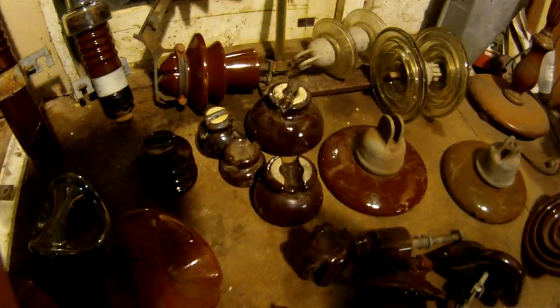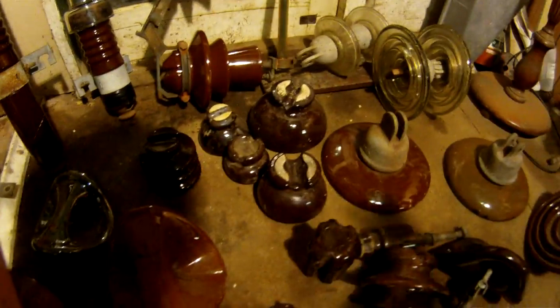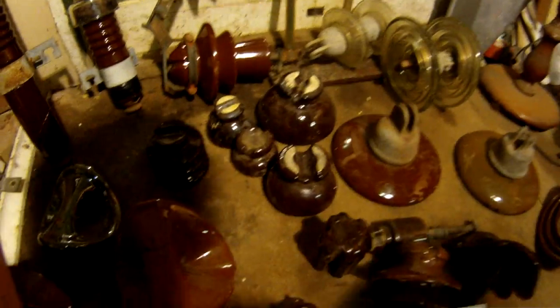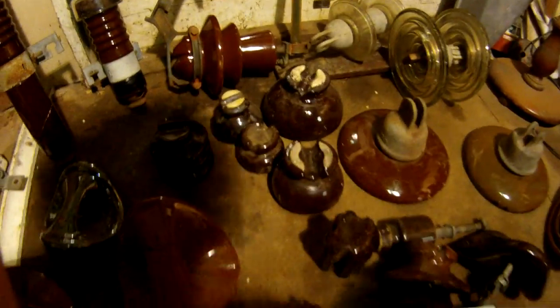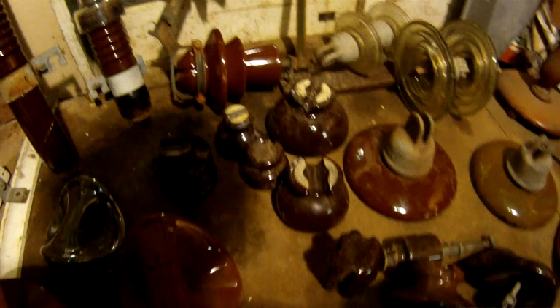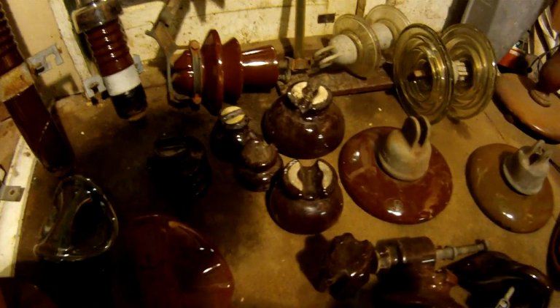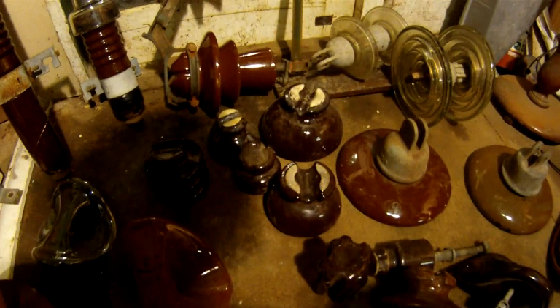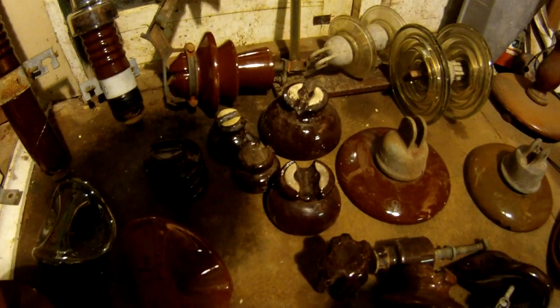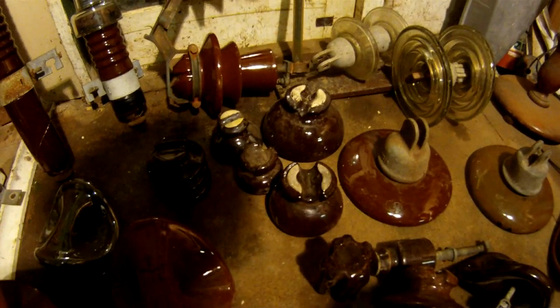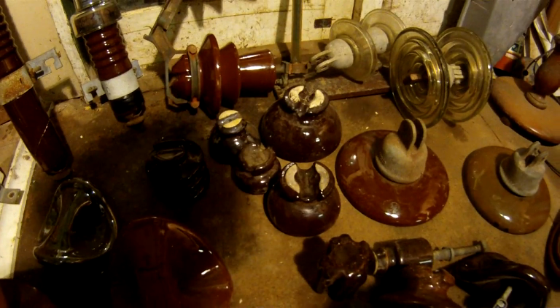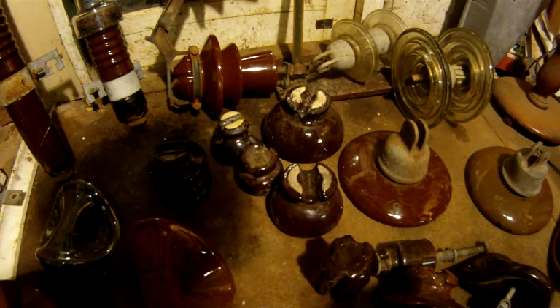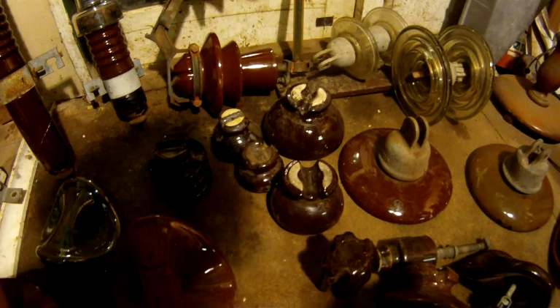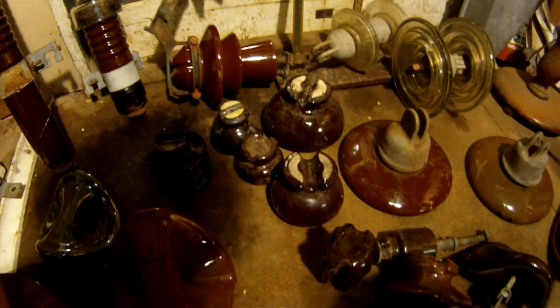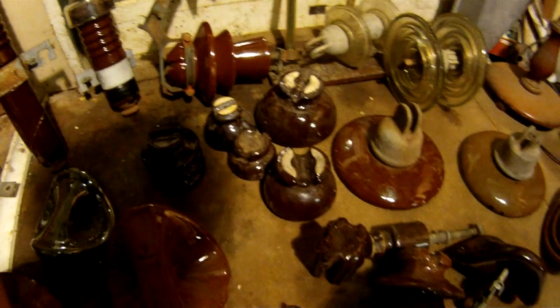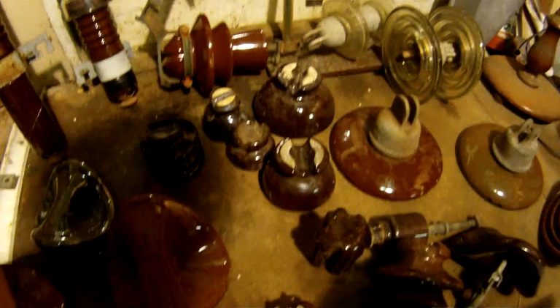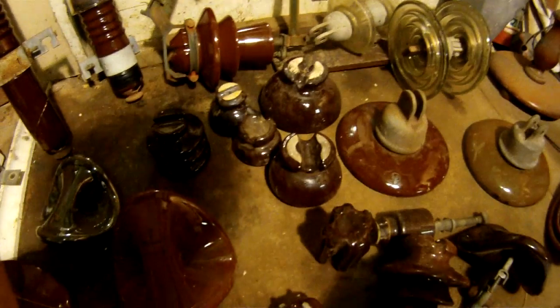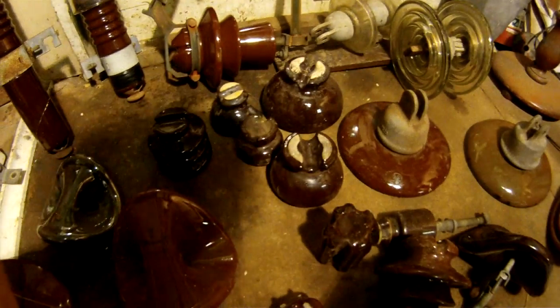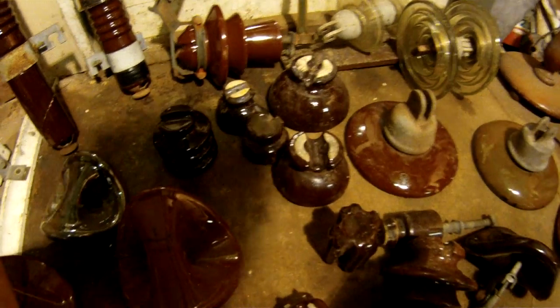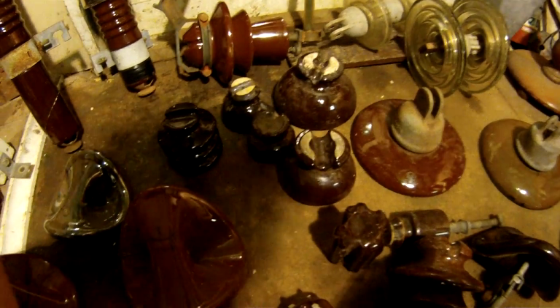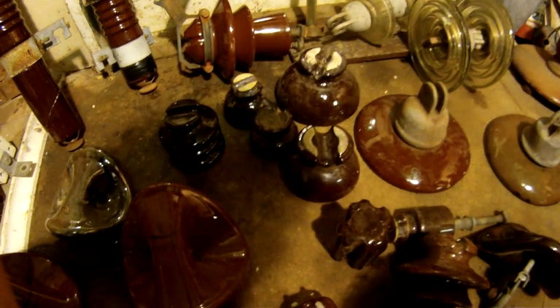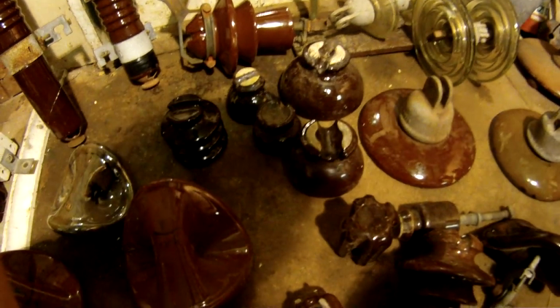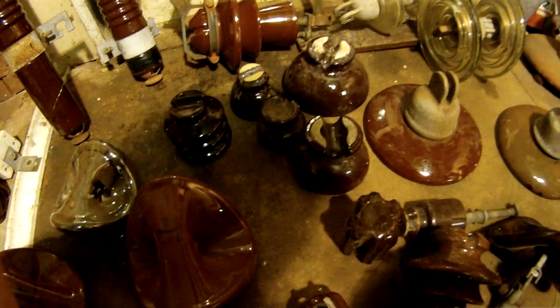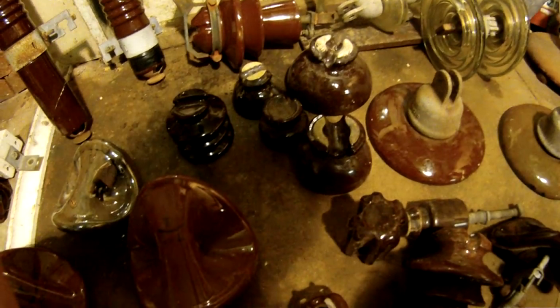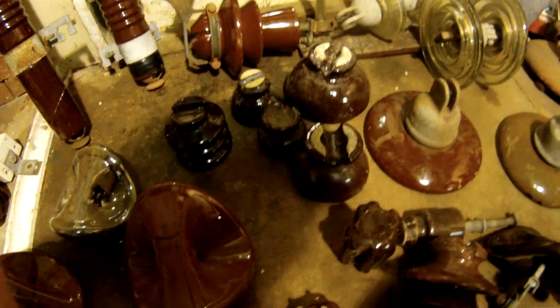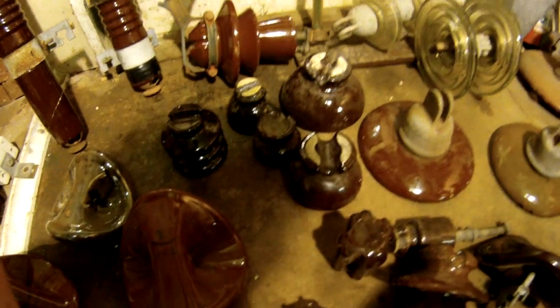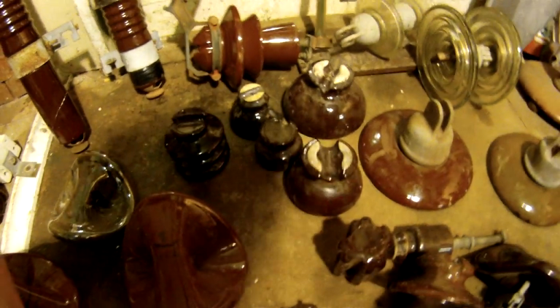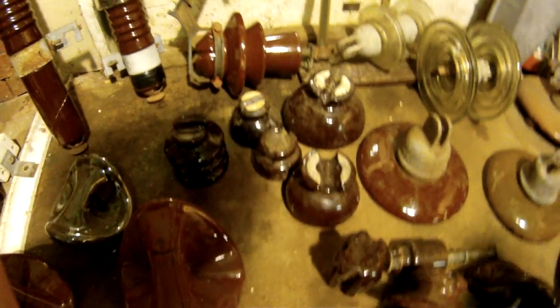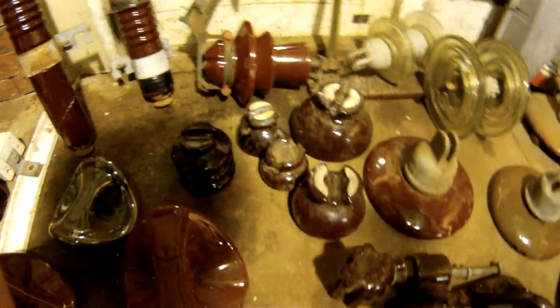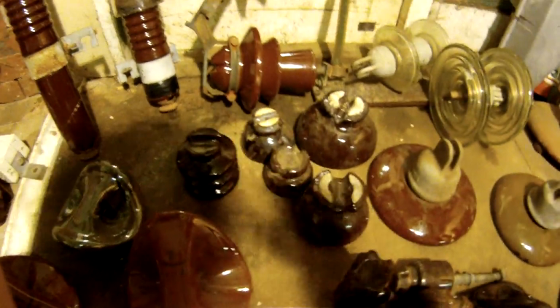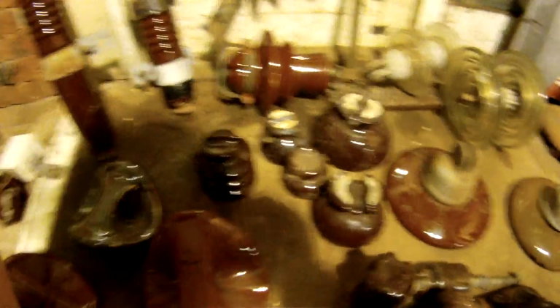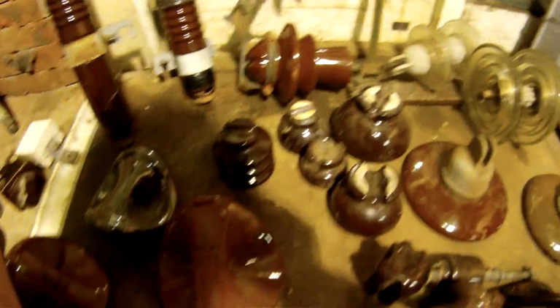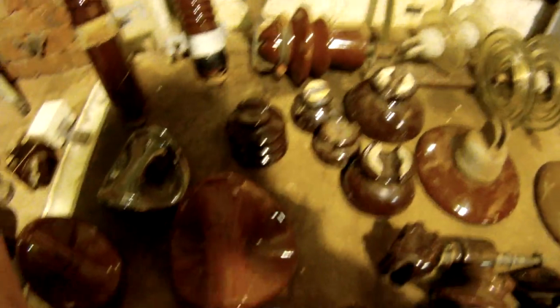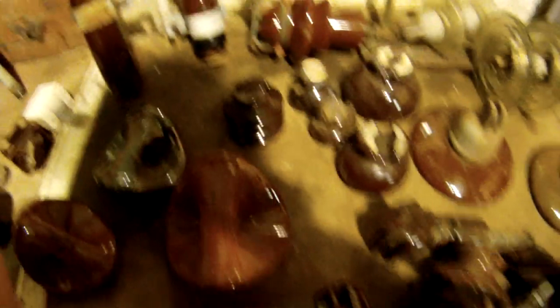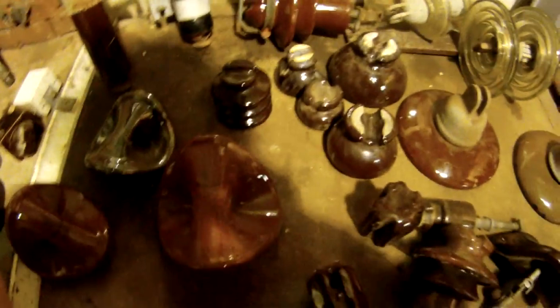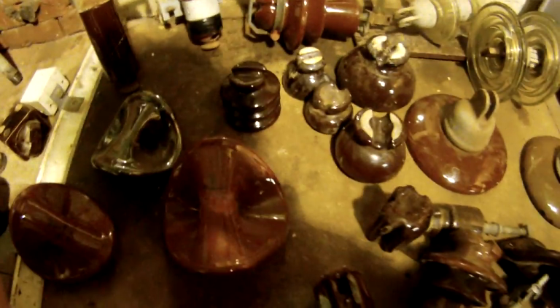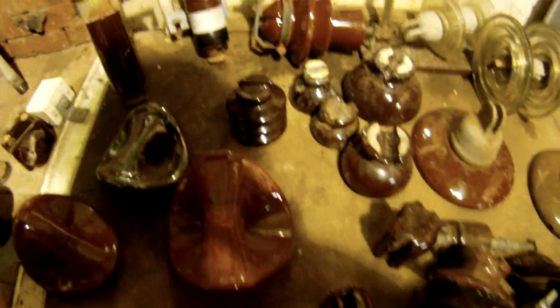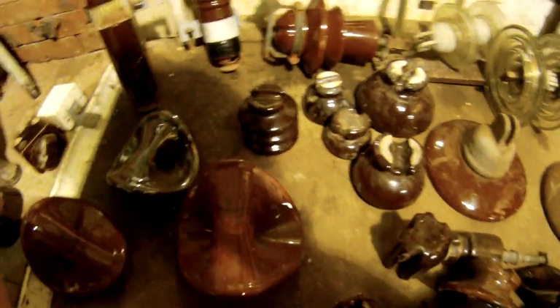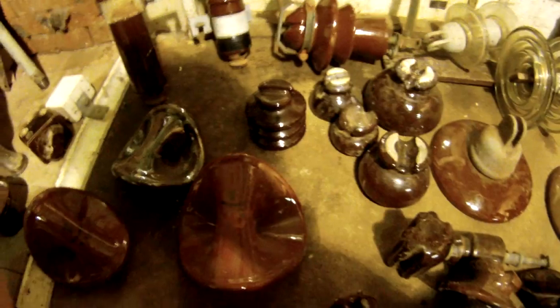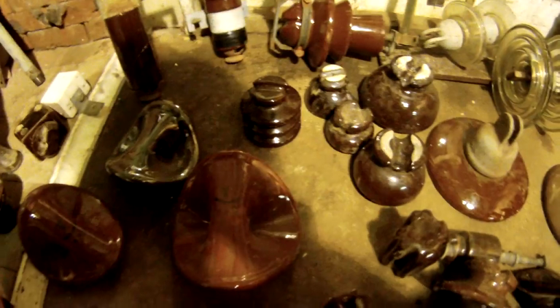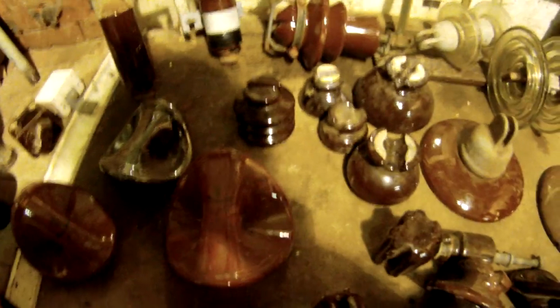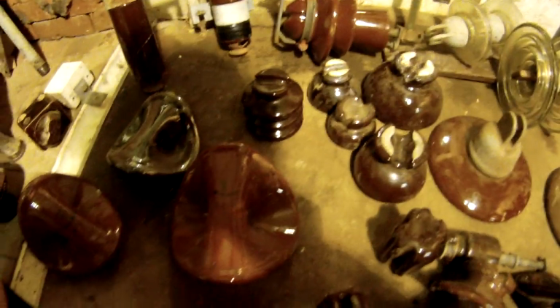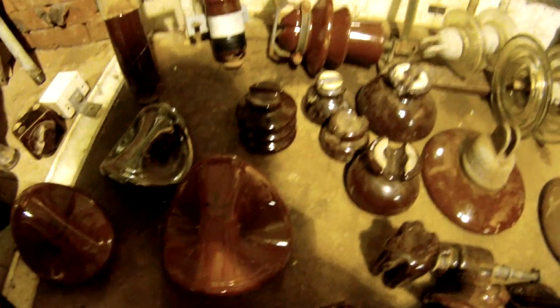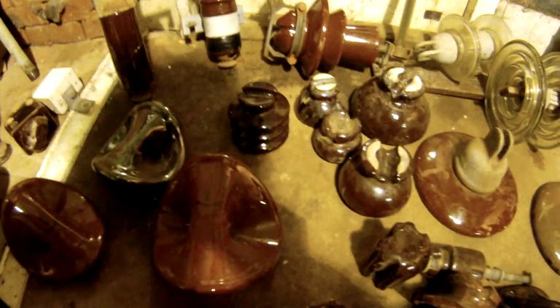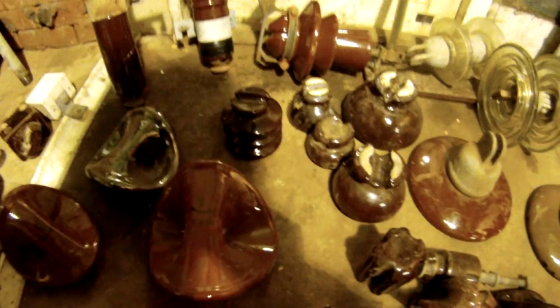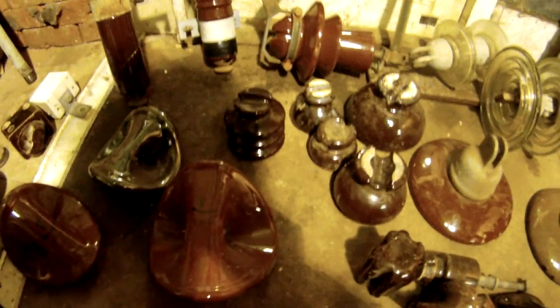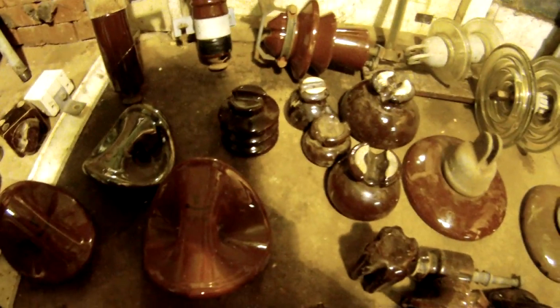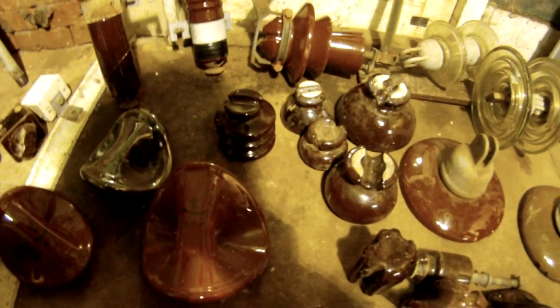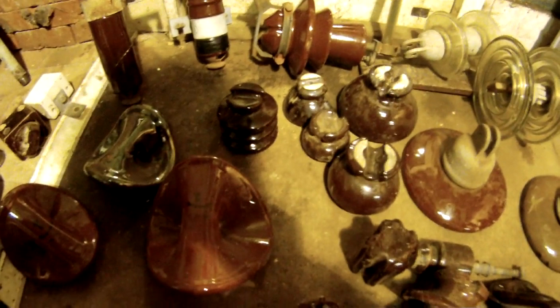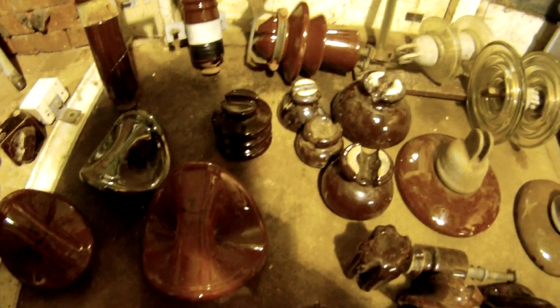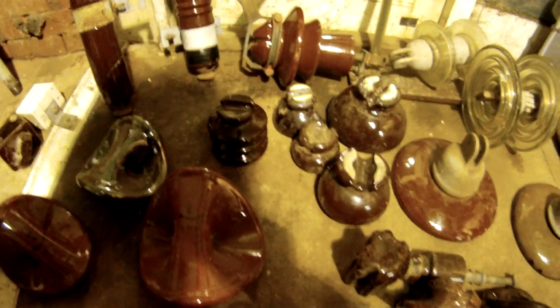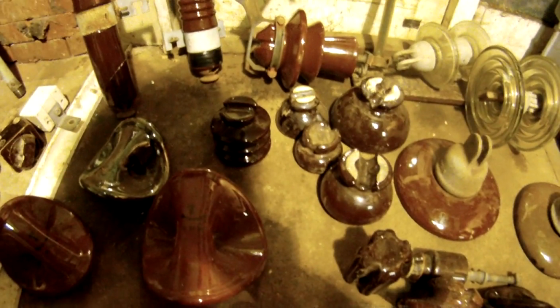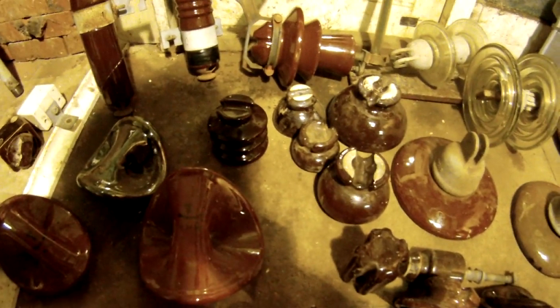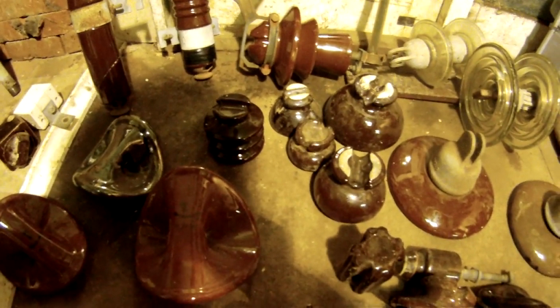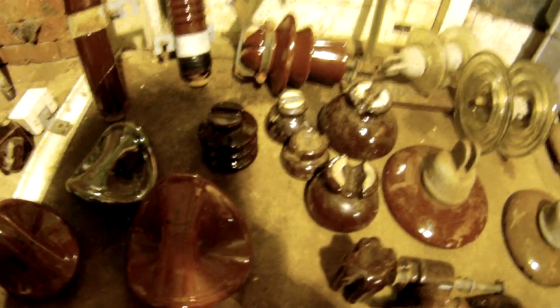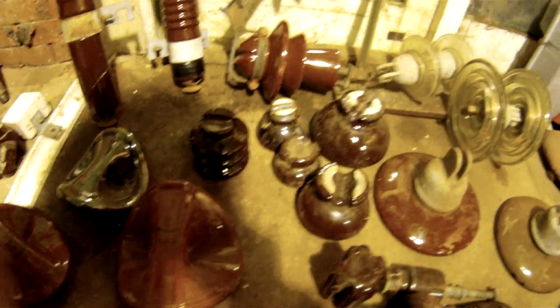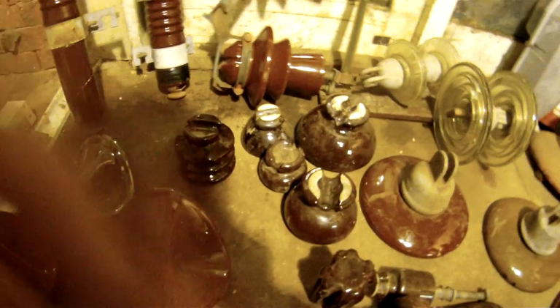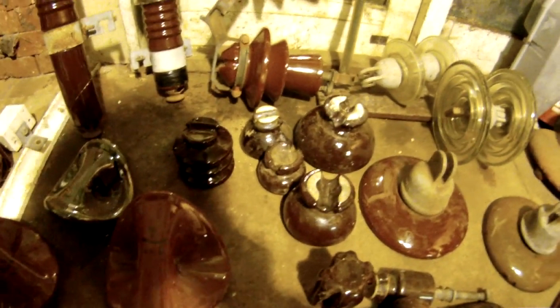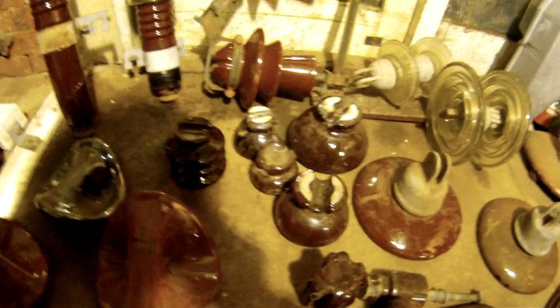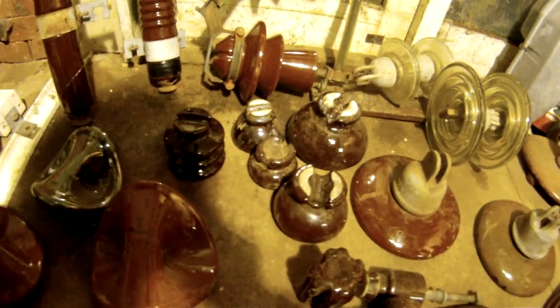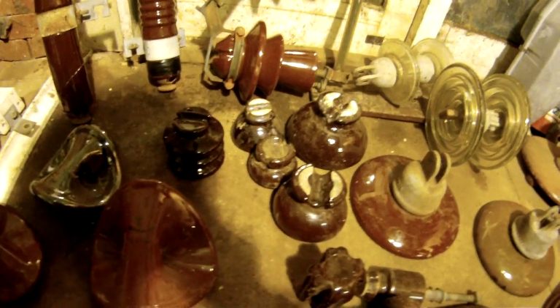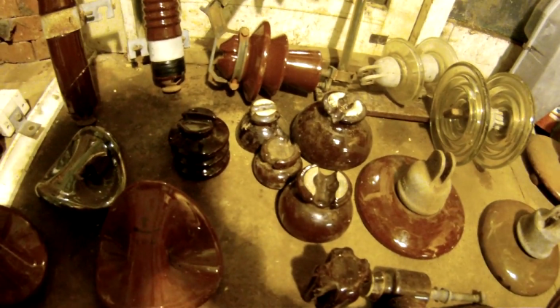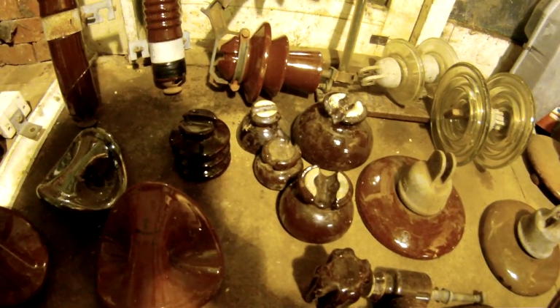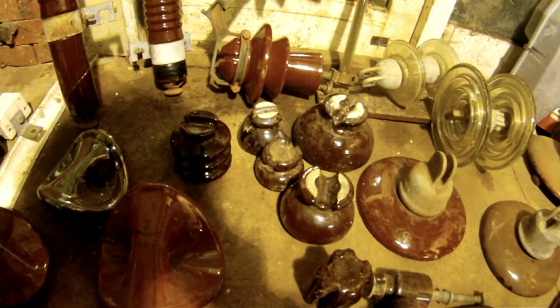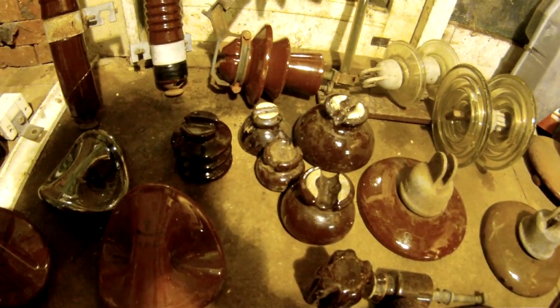Hey there guys, Tony here, just looking at some of the insulators that we have in our area.